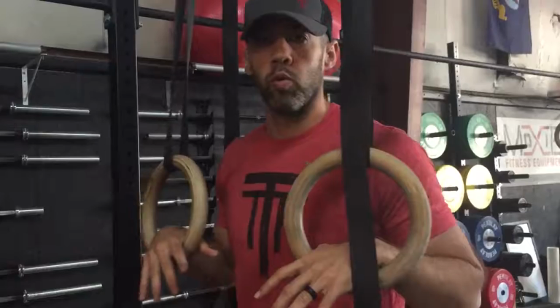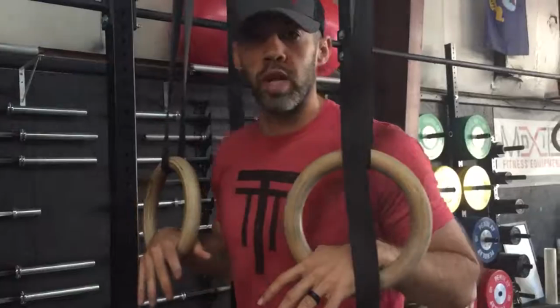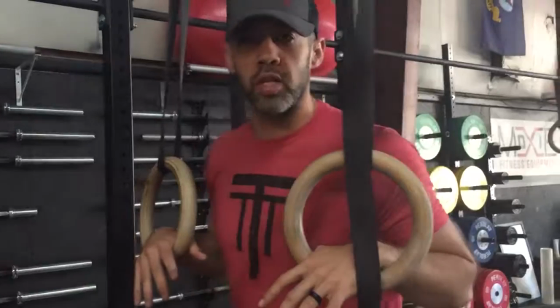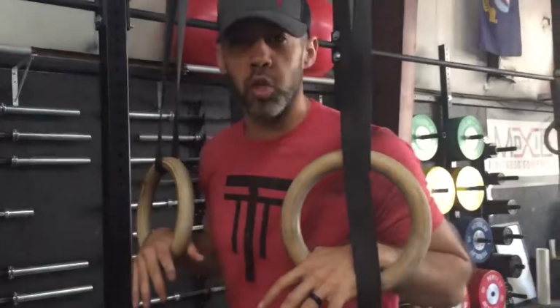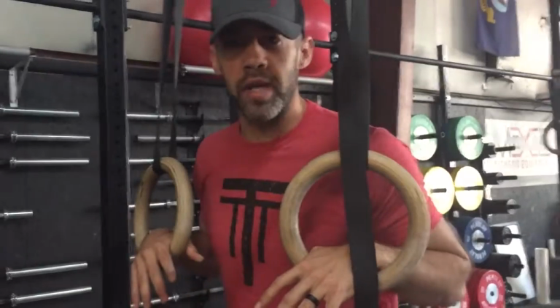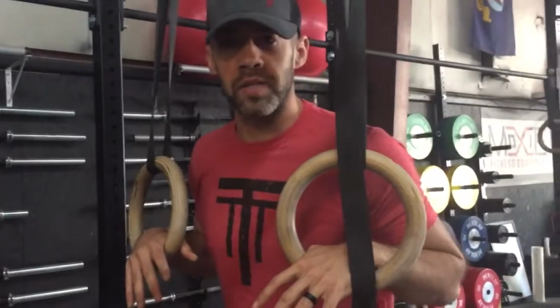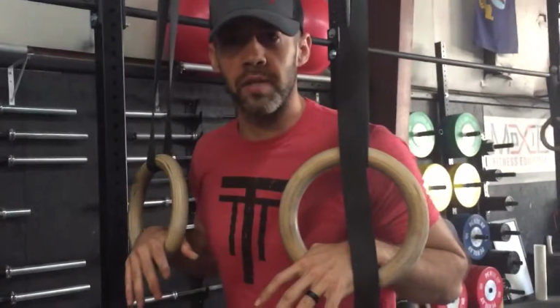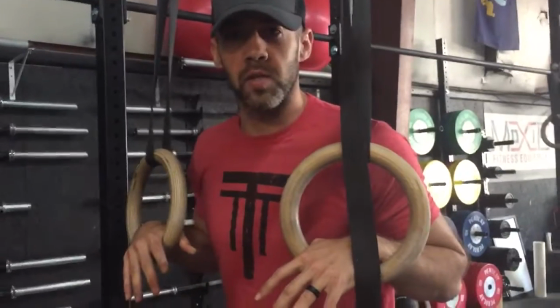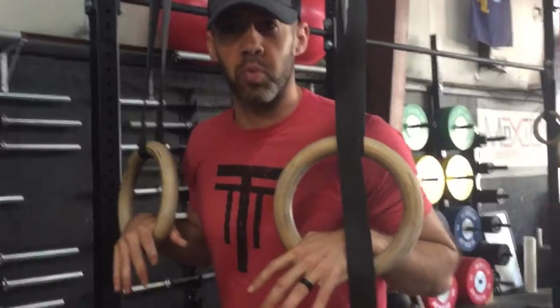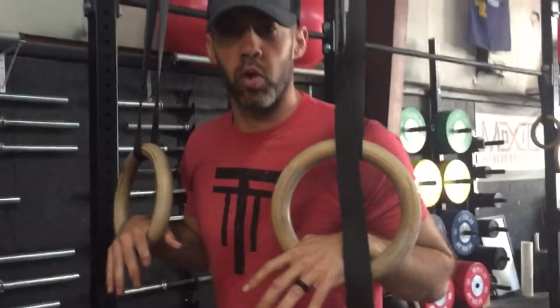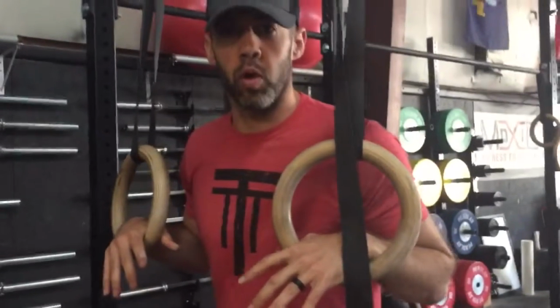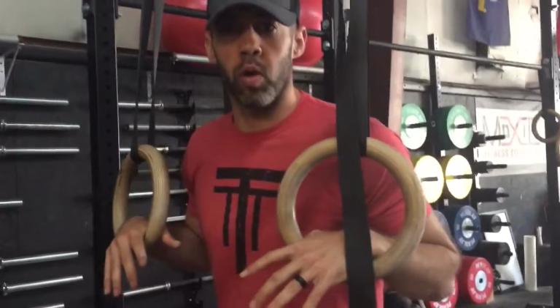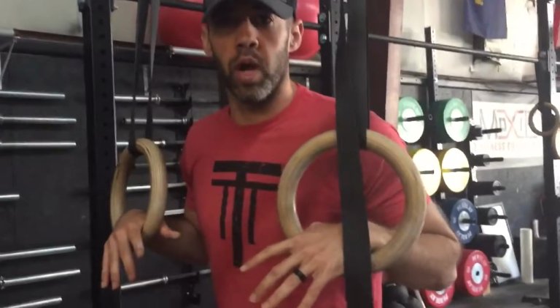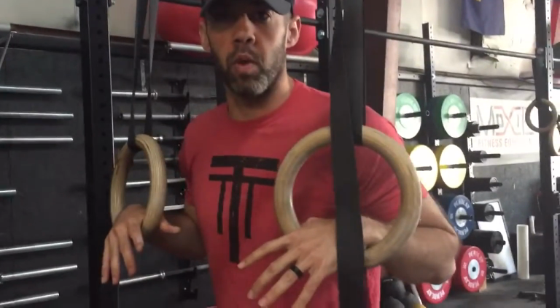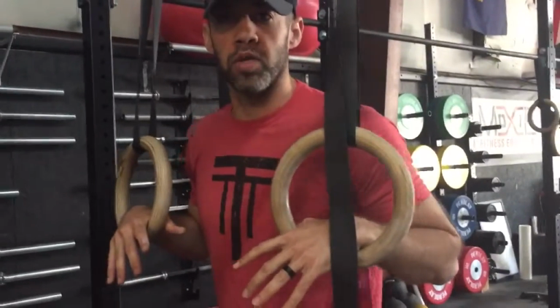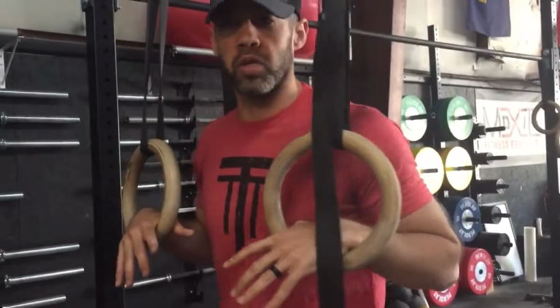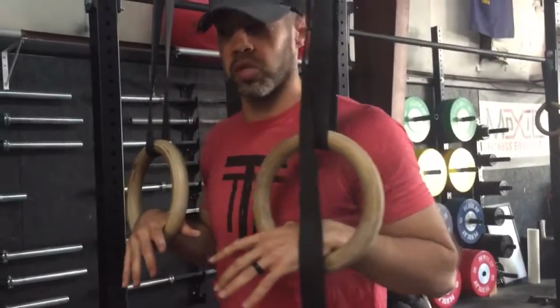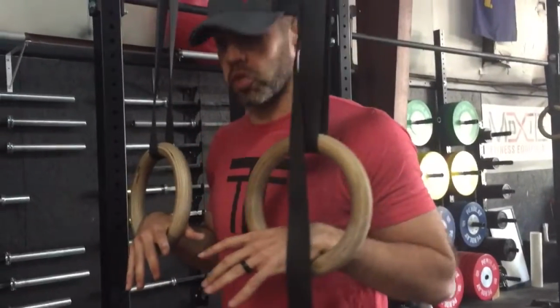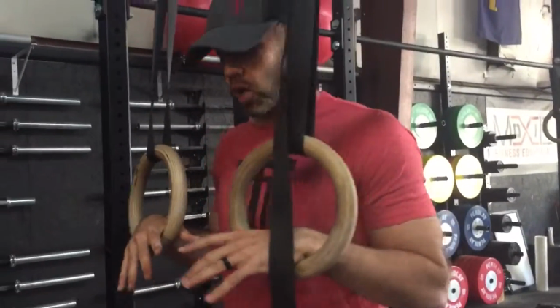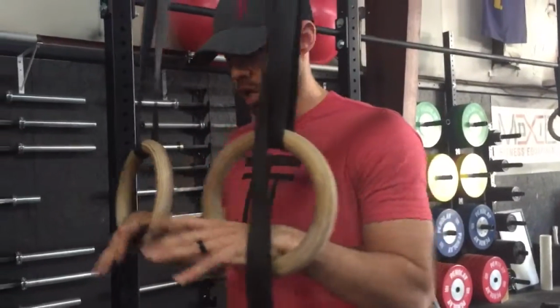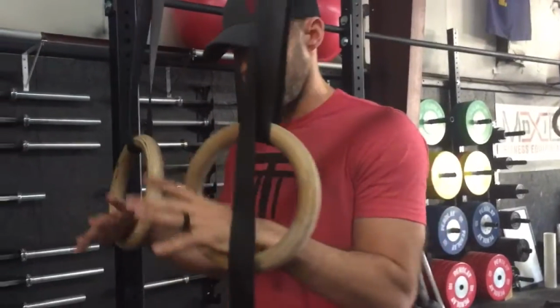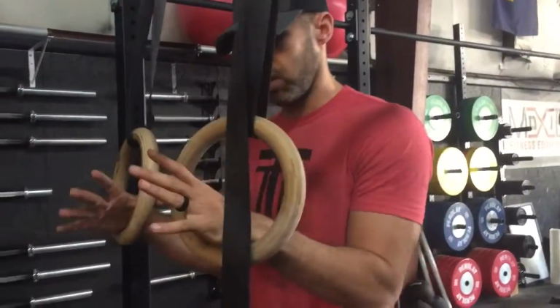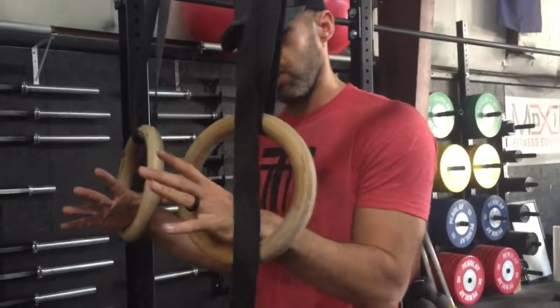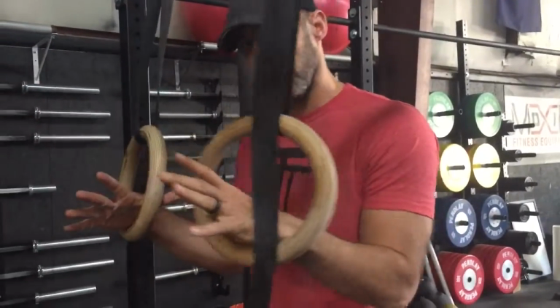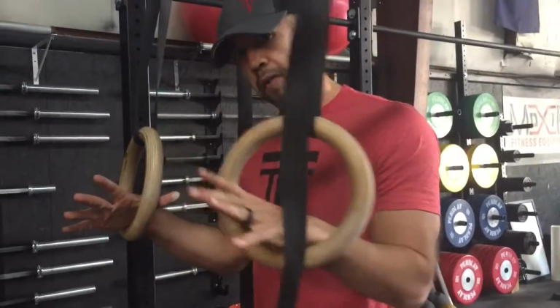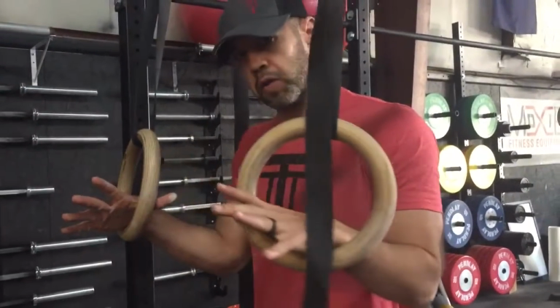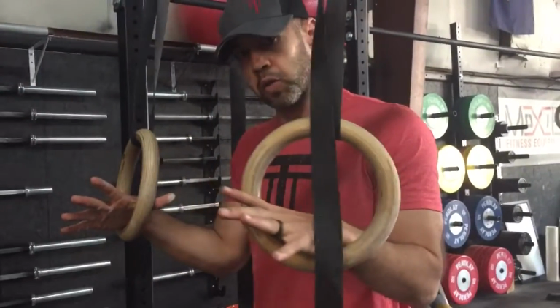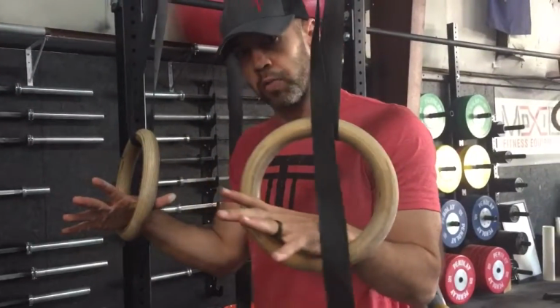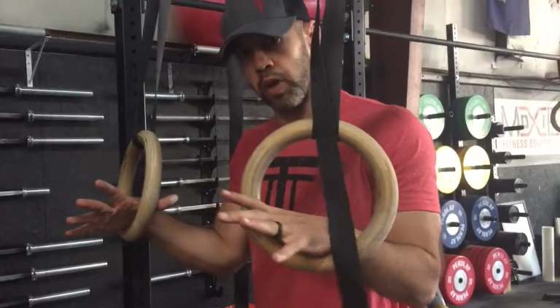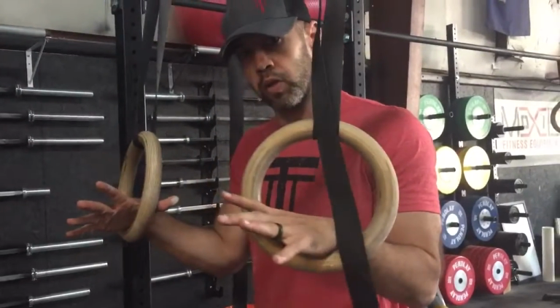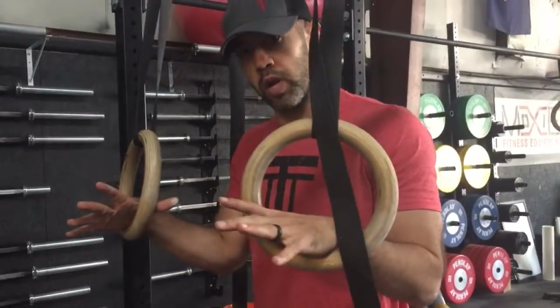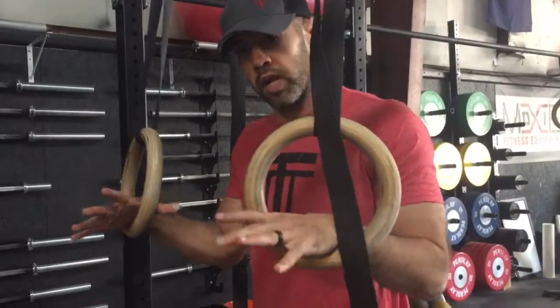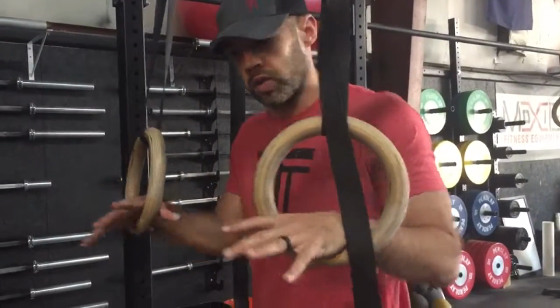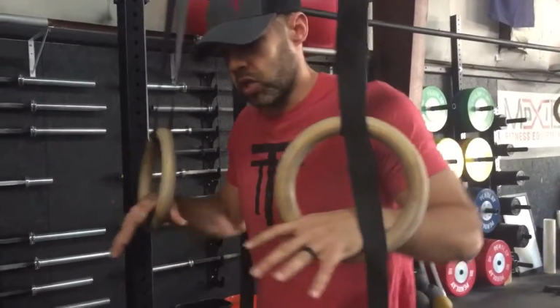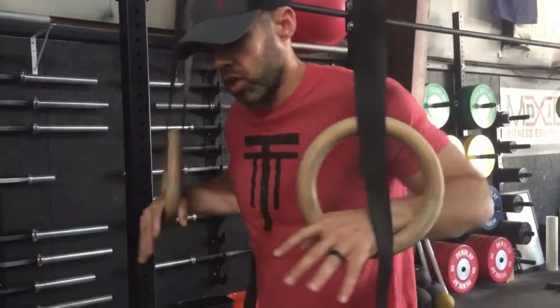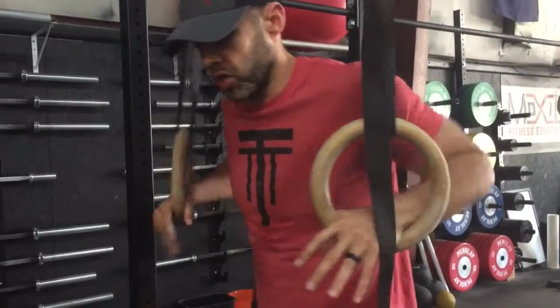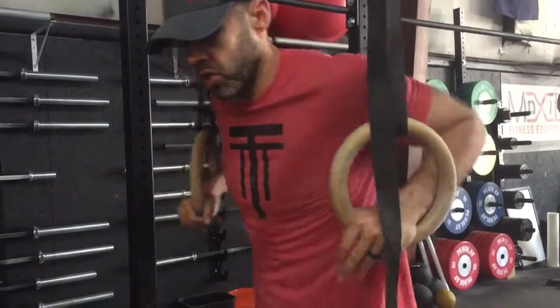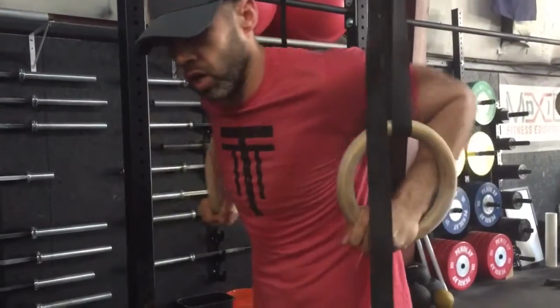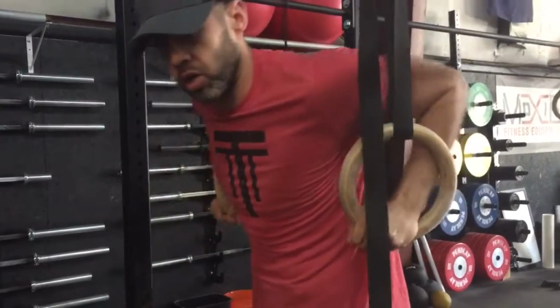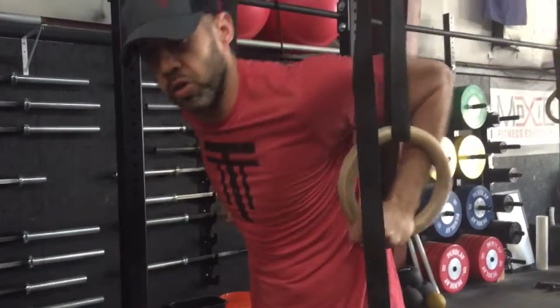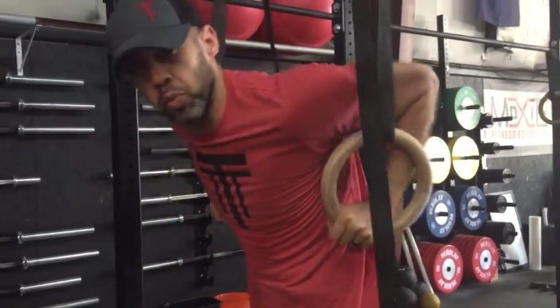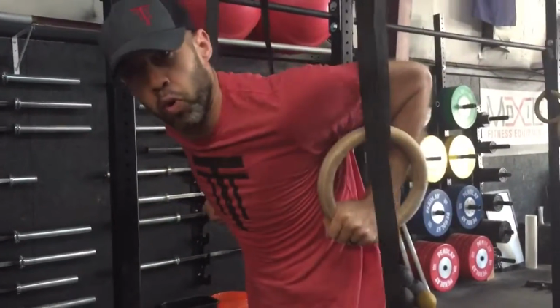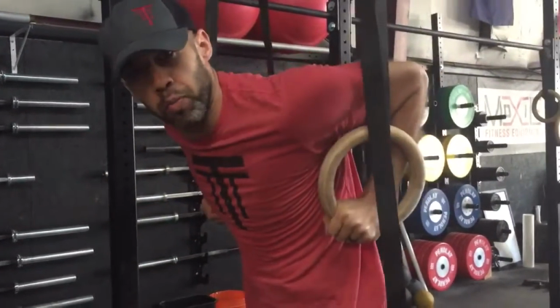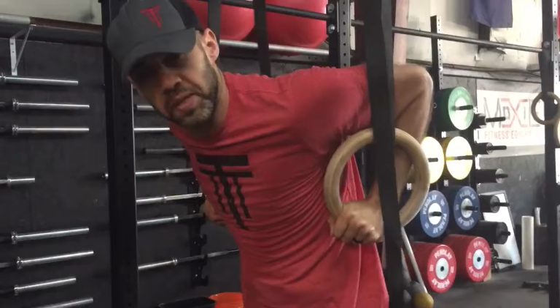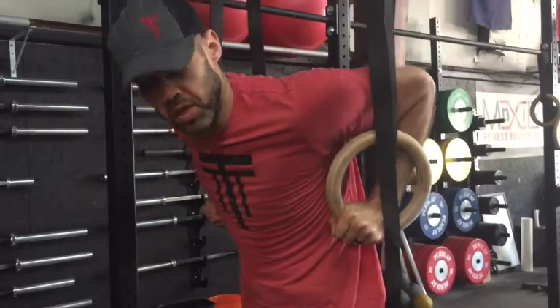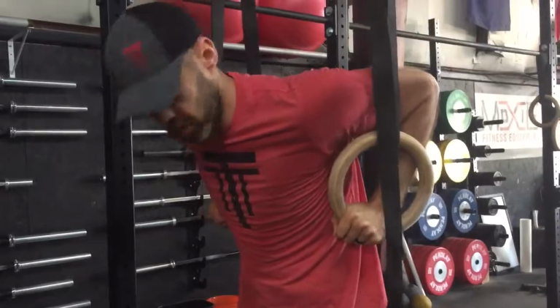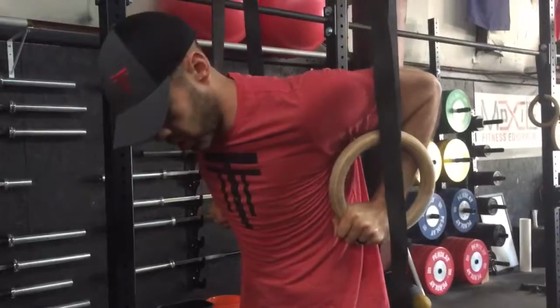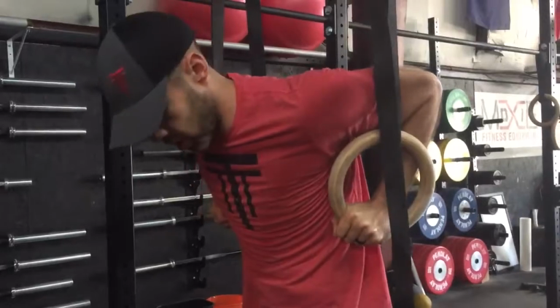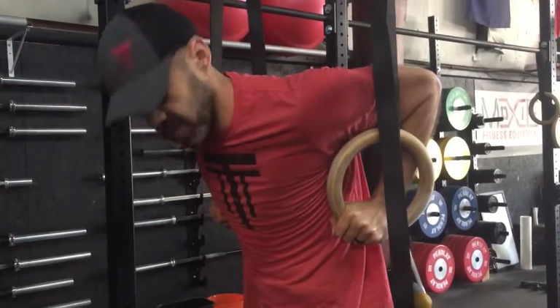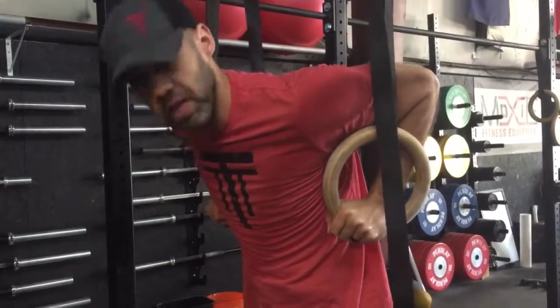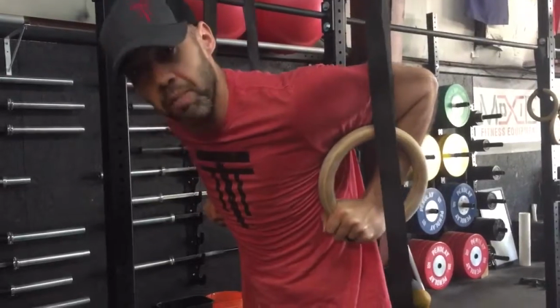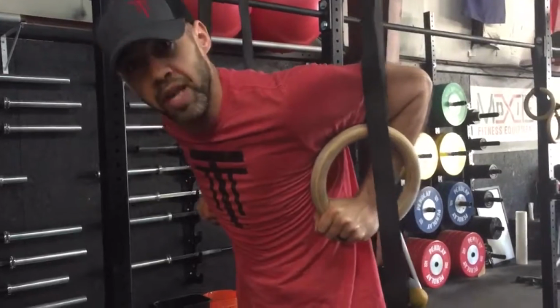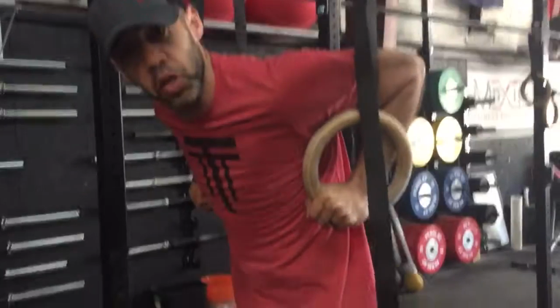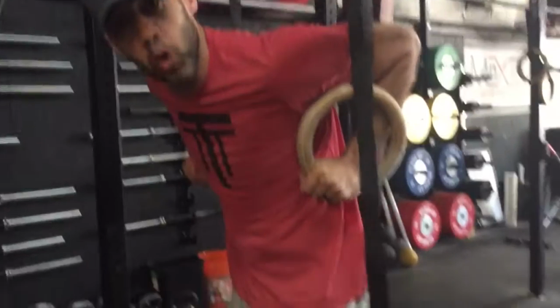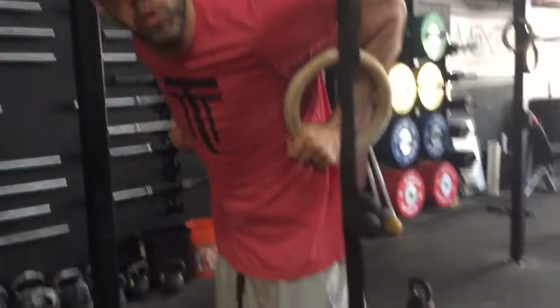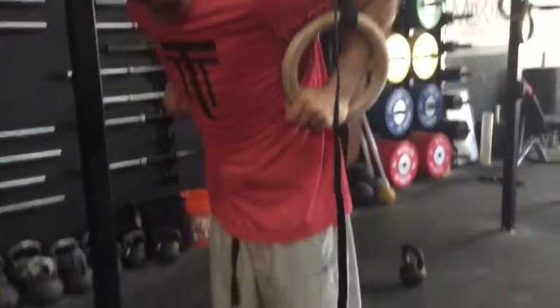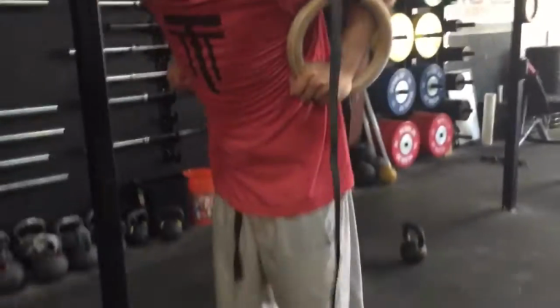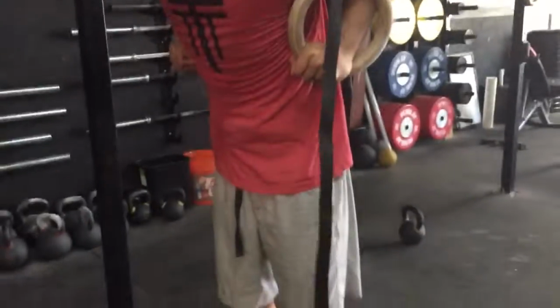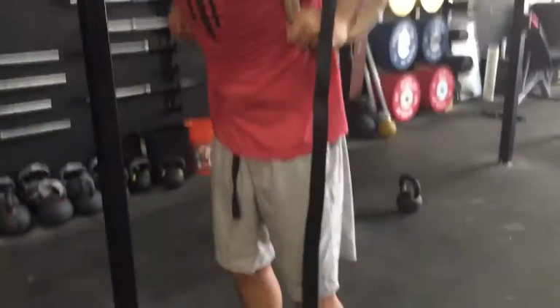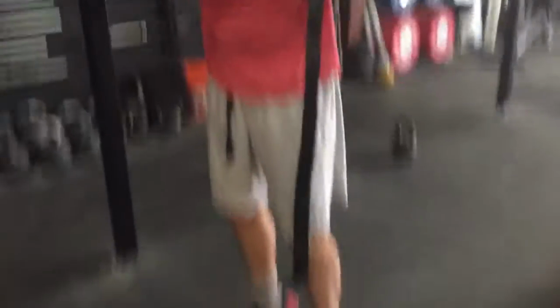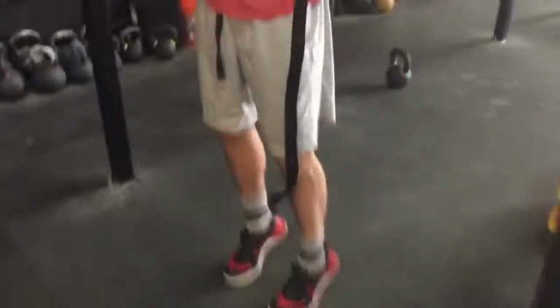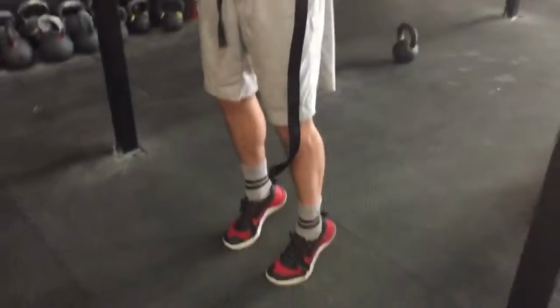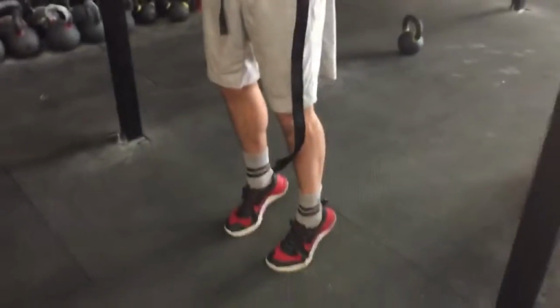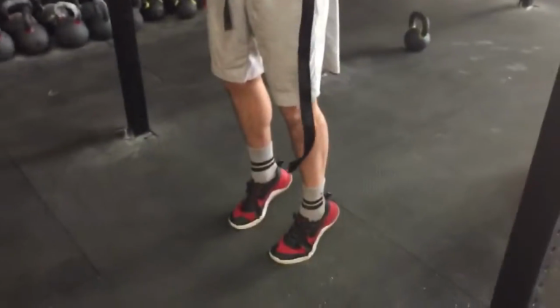Ring trace and support hold. Start with a false grip on the rings in your support position. You can see my toes are on the ground from here.